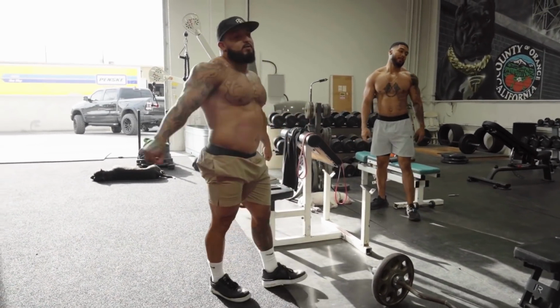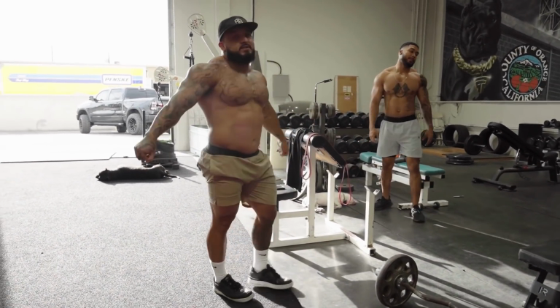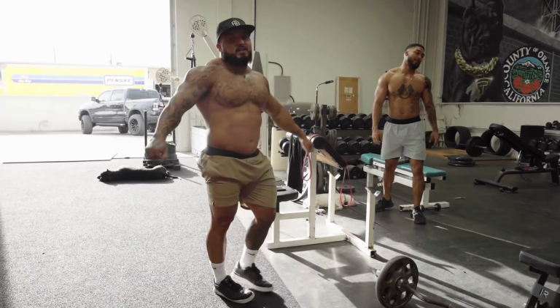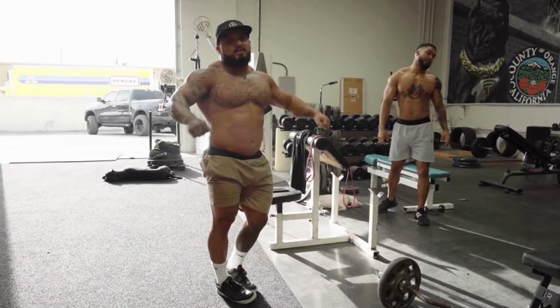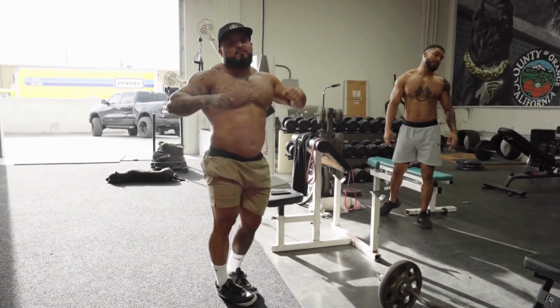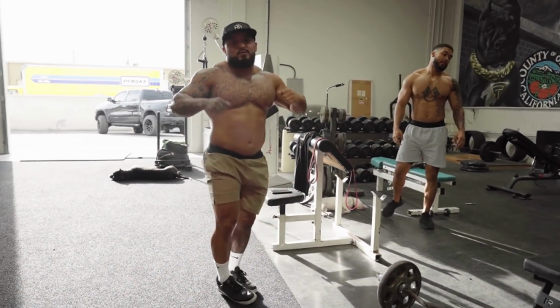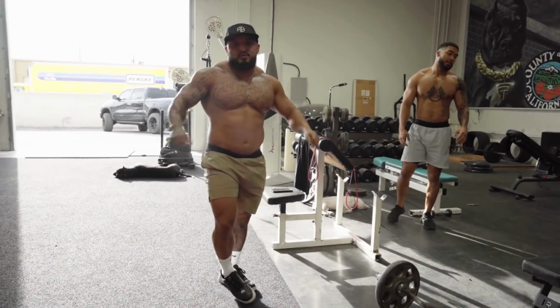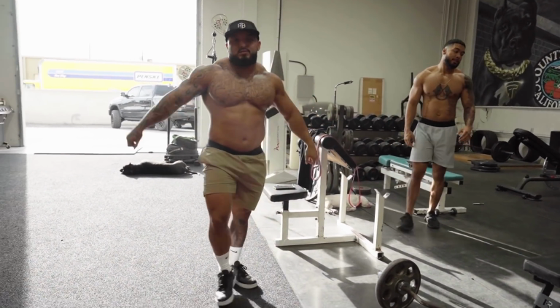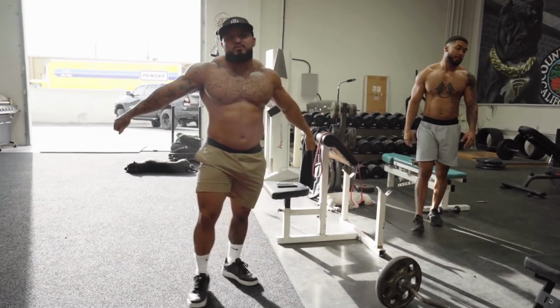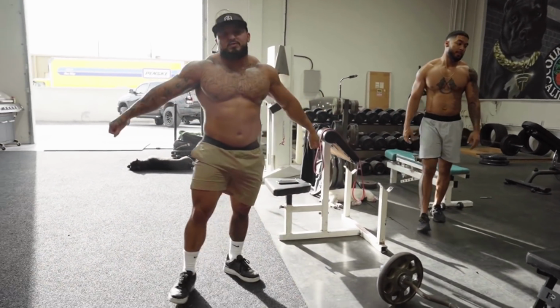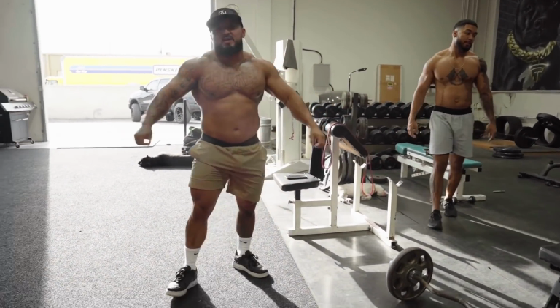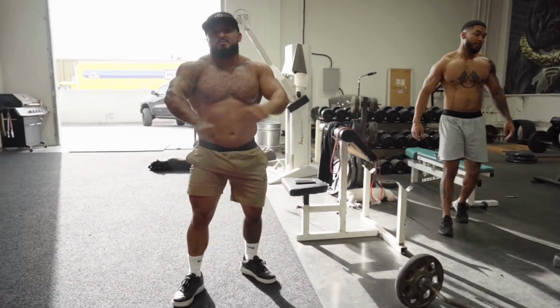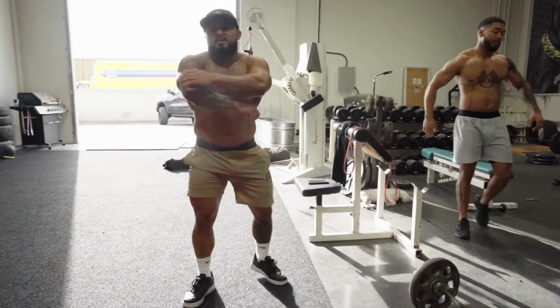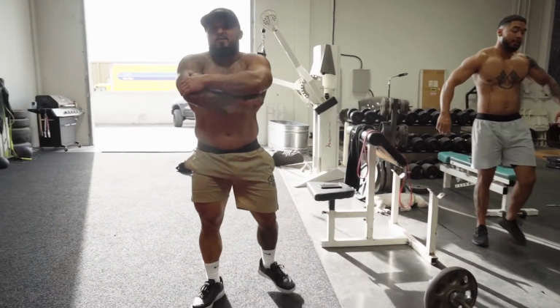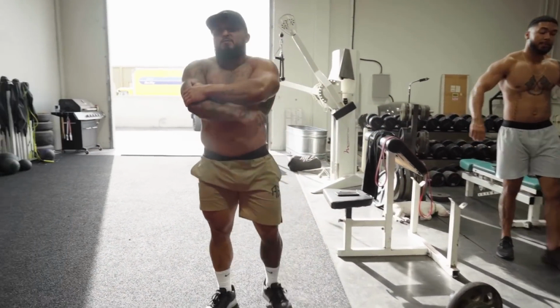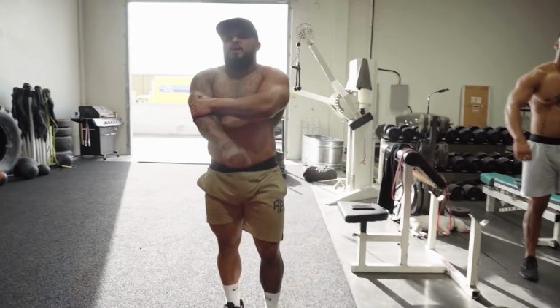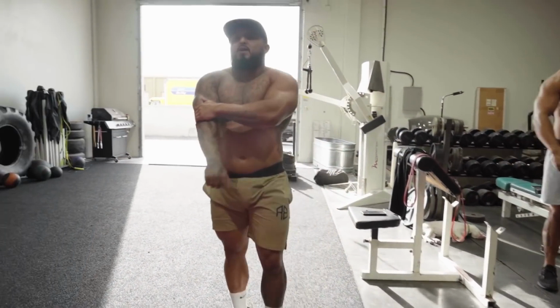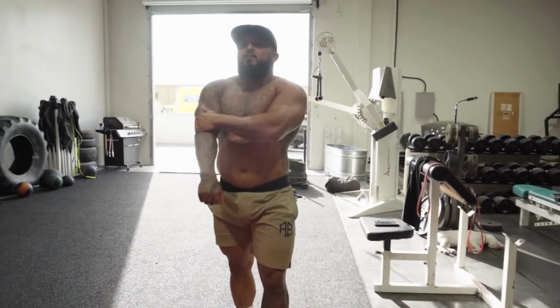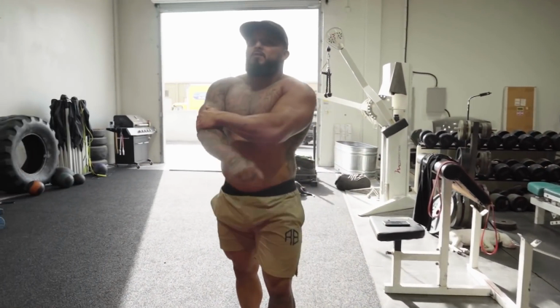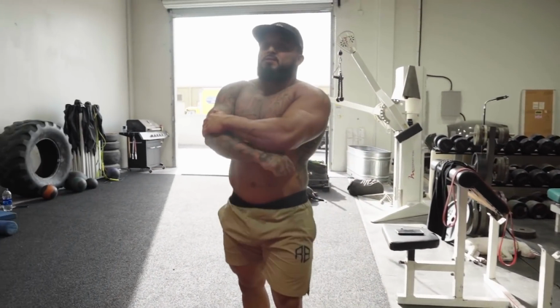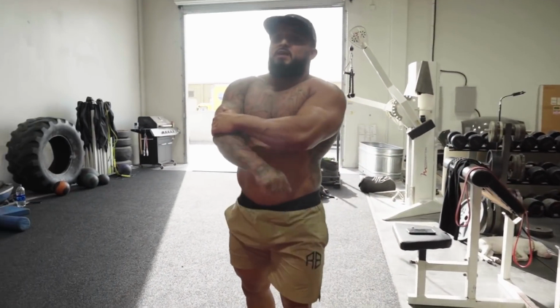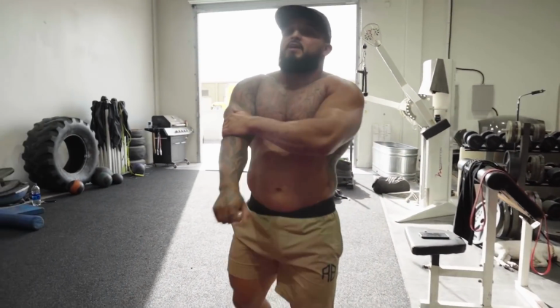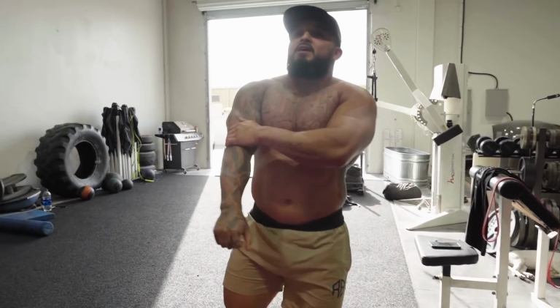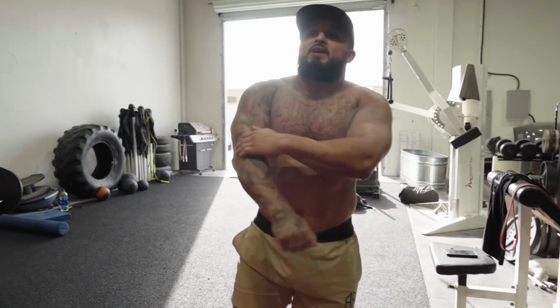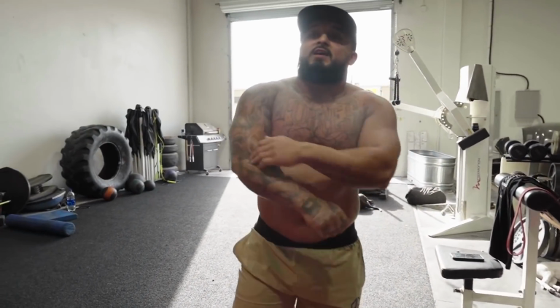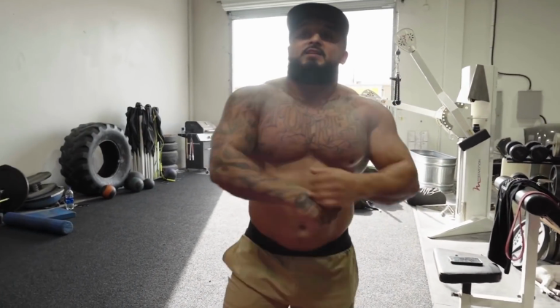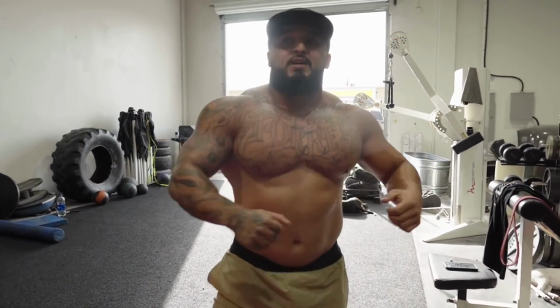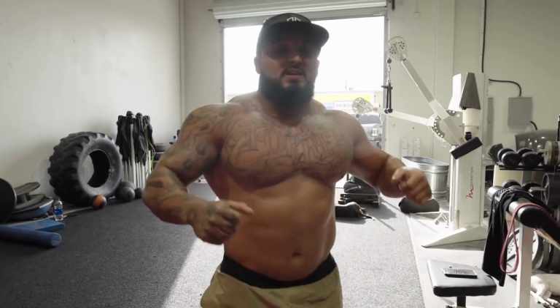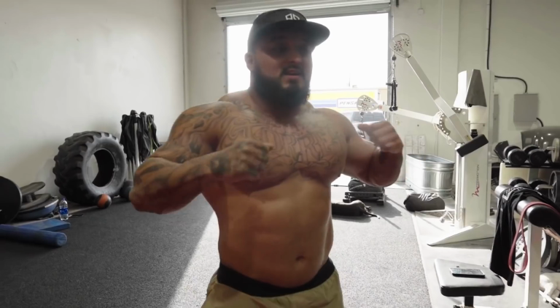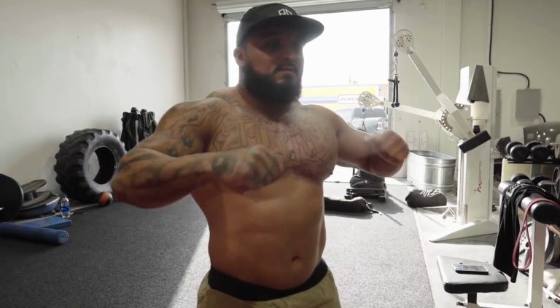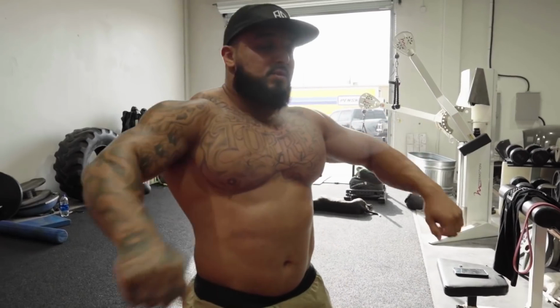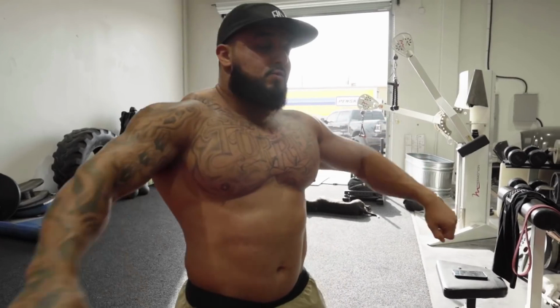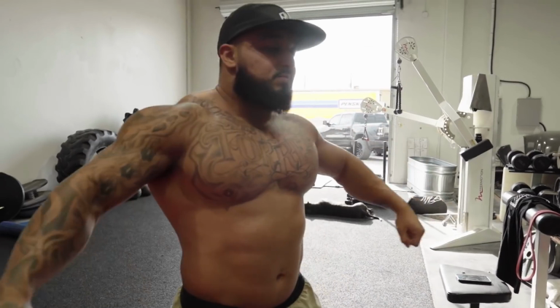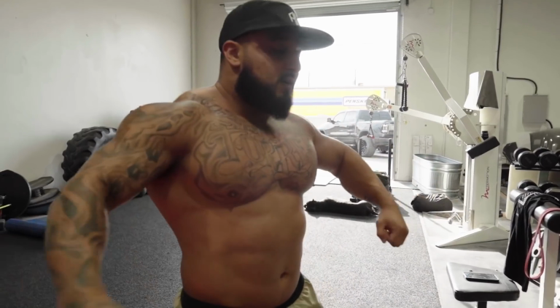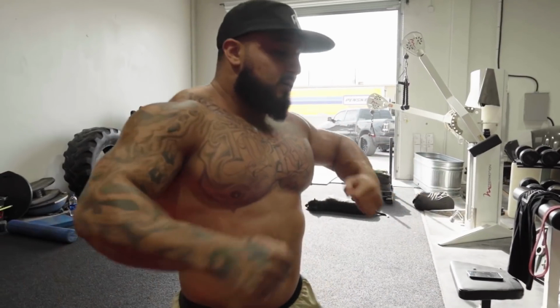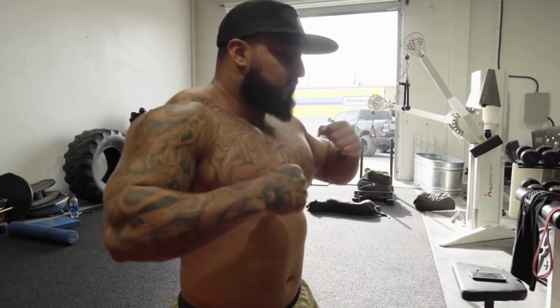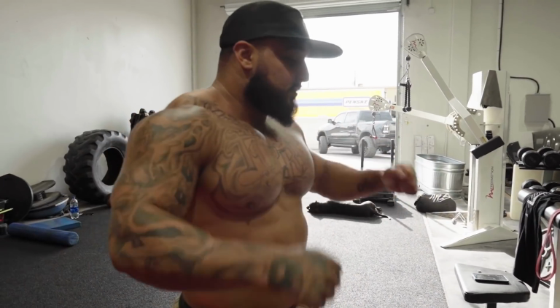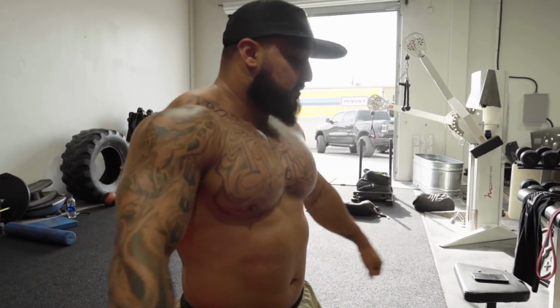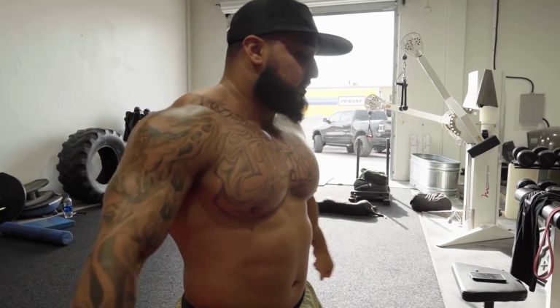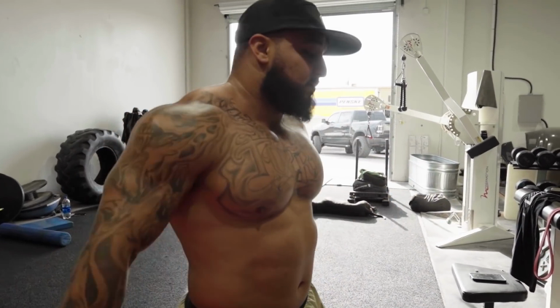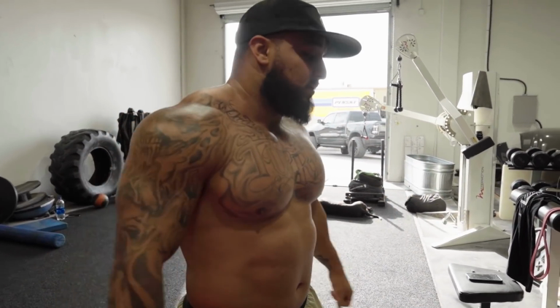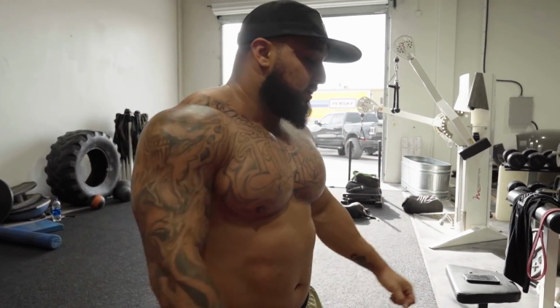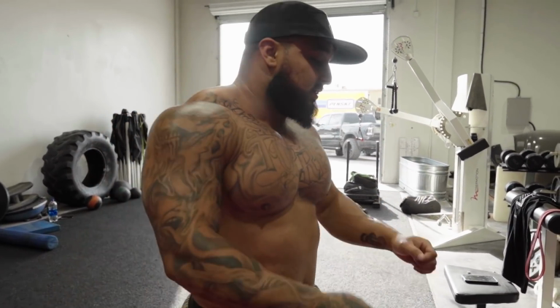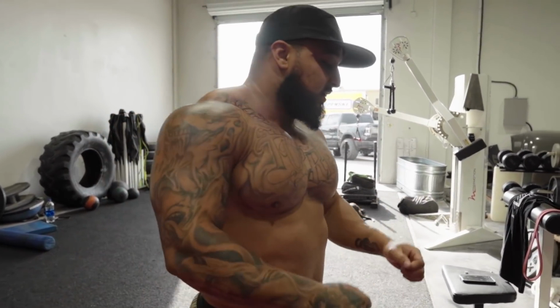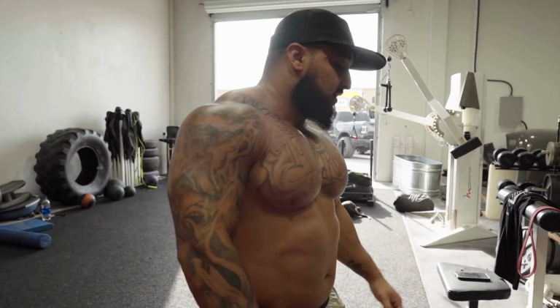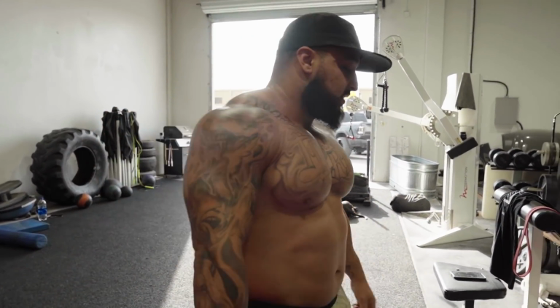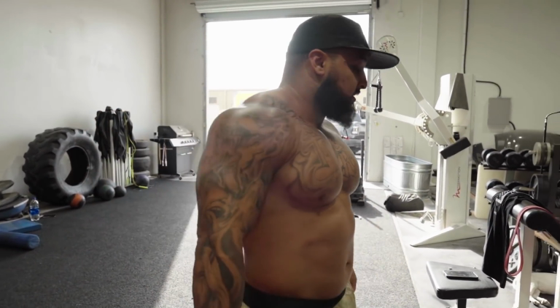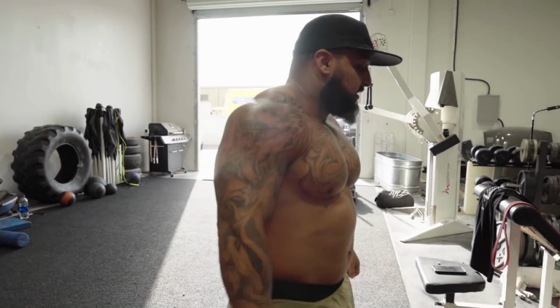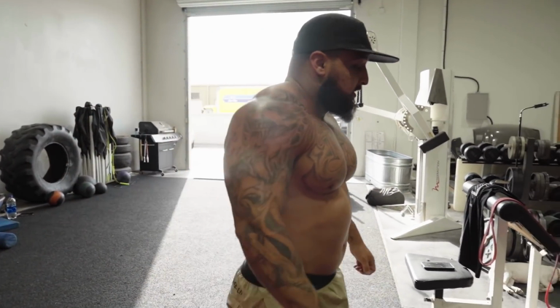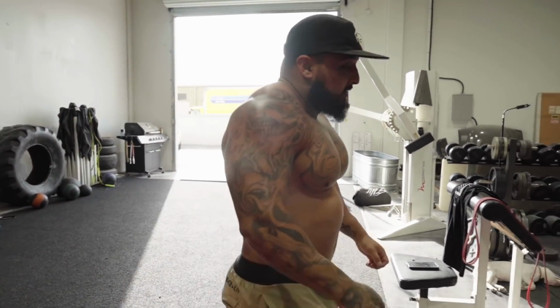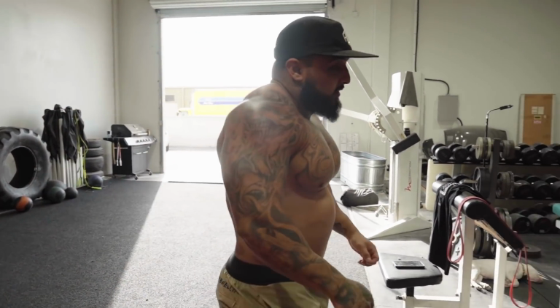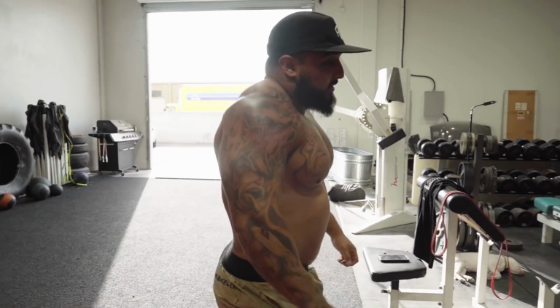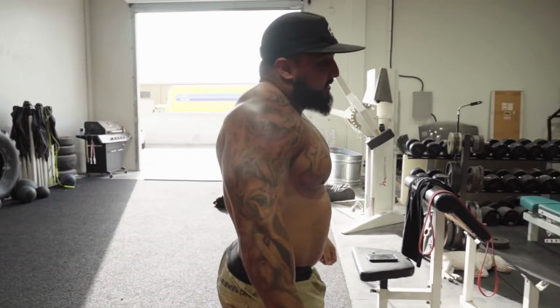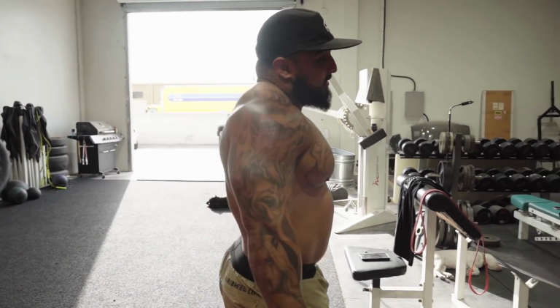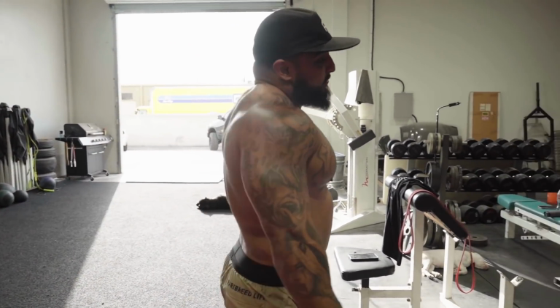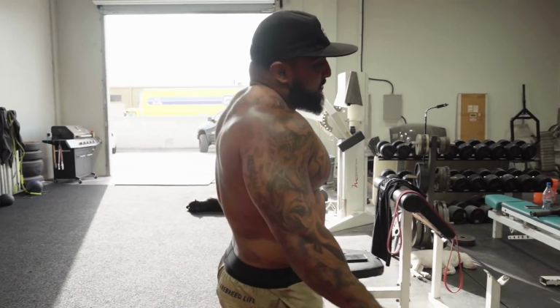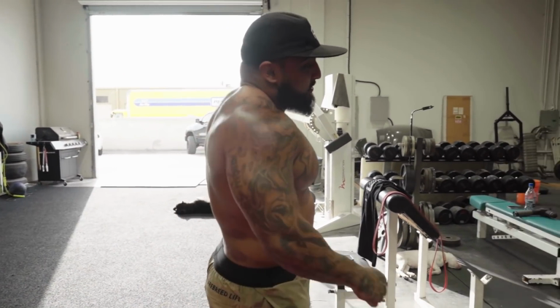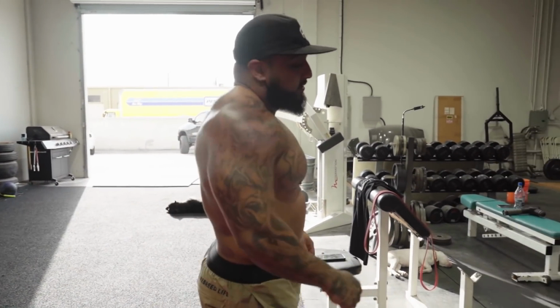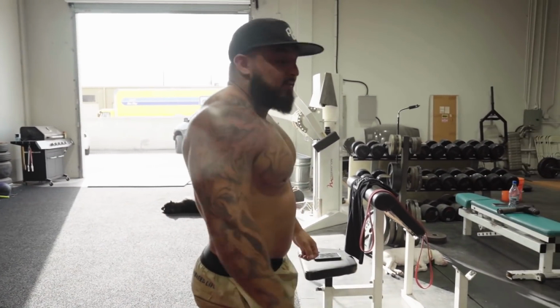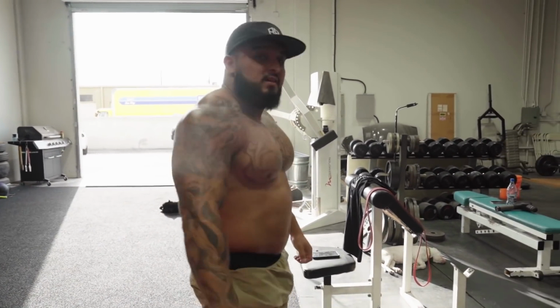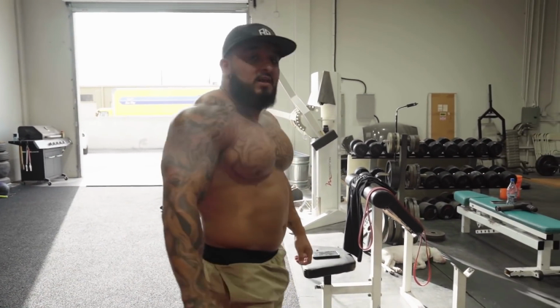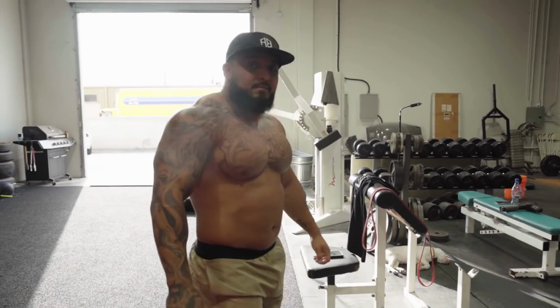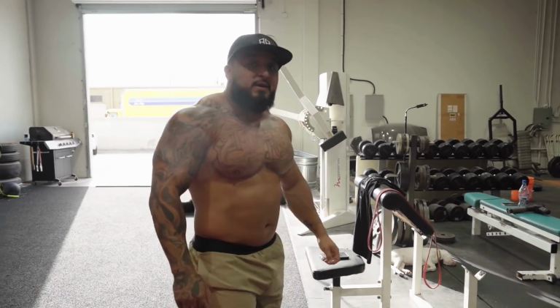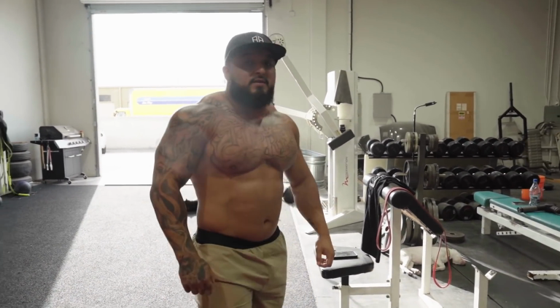I always say the first two sets be hurting my elbow — you've just got to get them lubed up, get some blood in there, and then it feels a lot better.